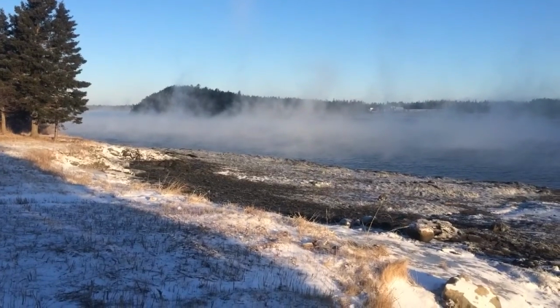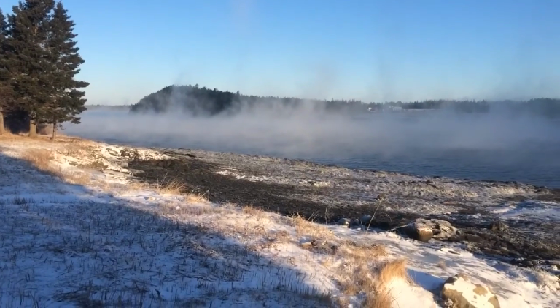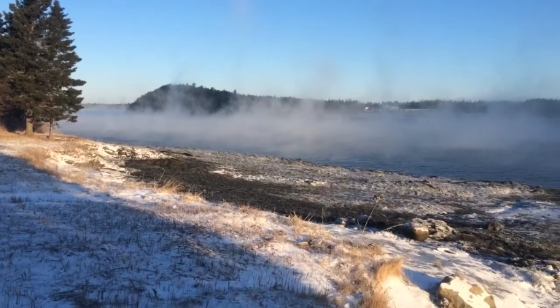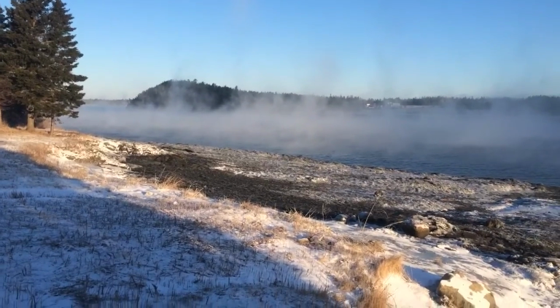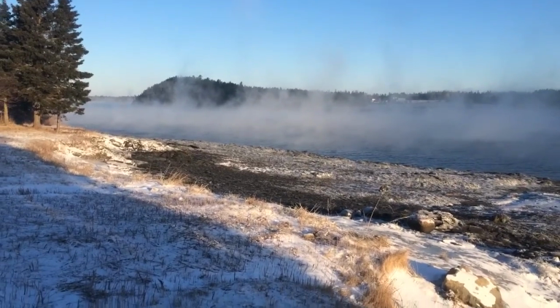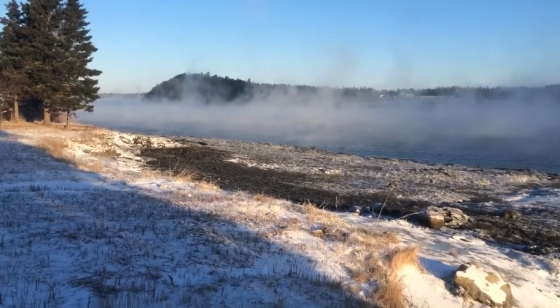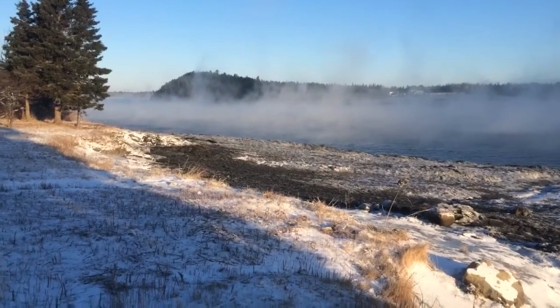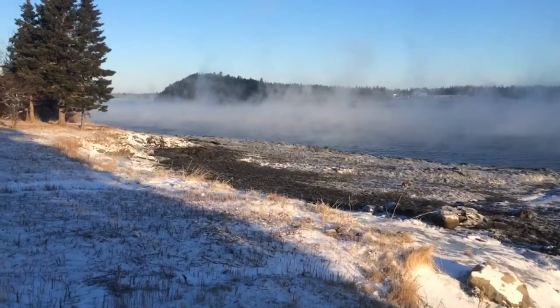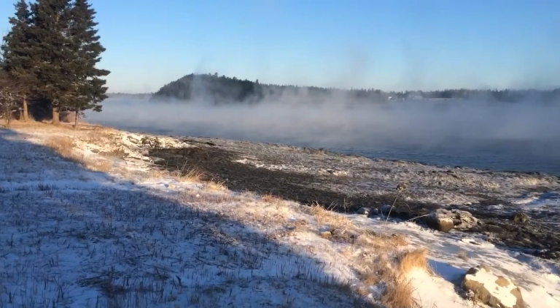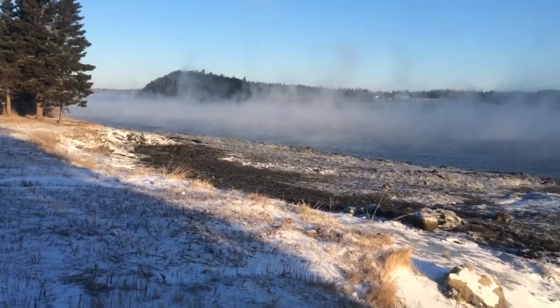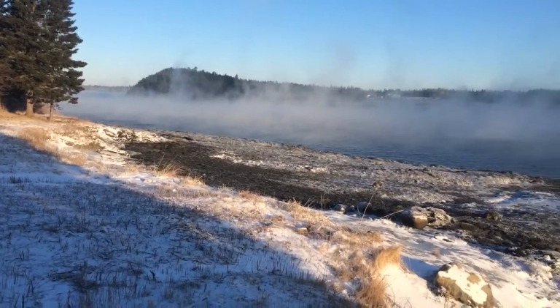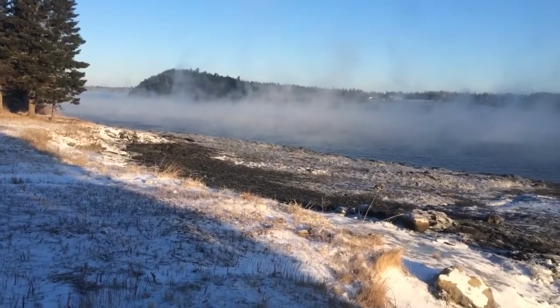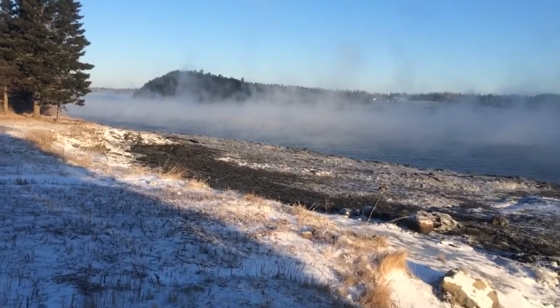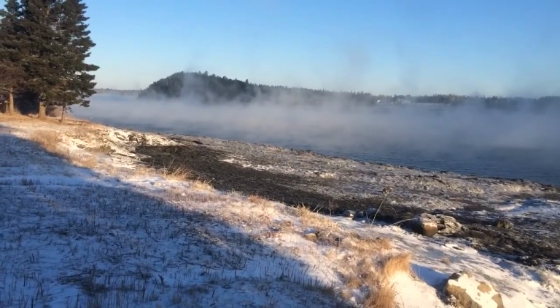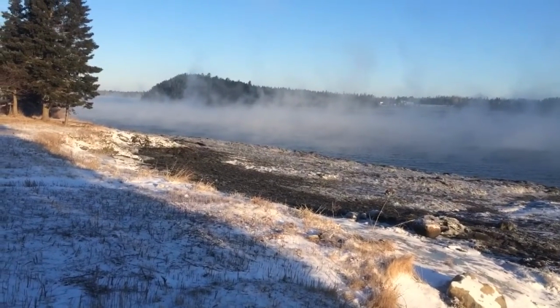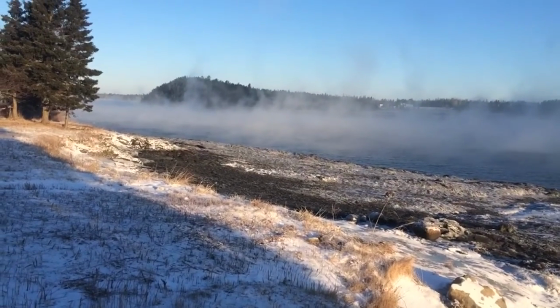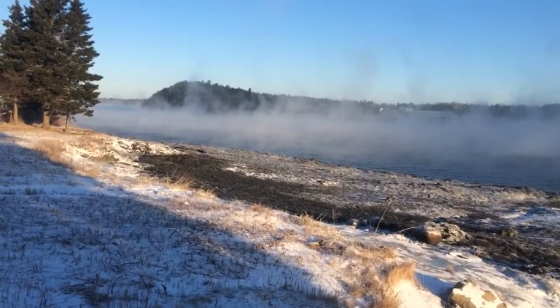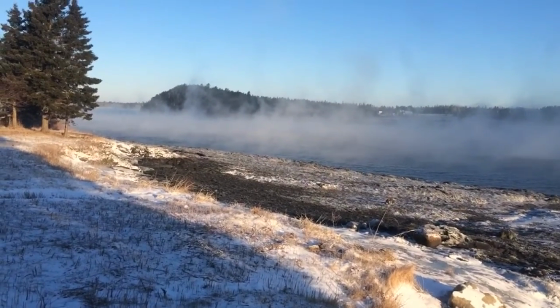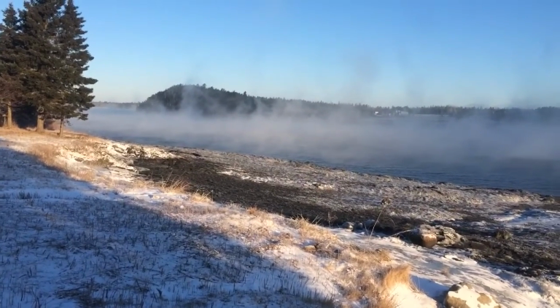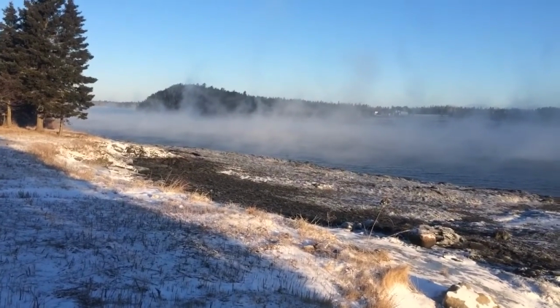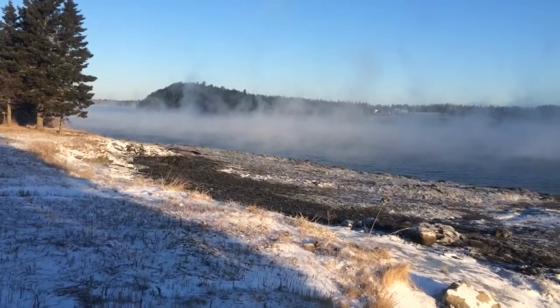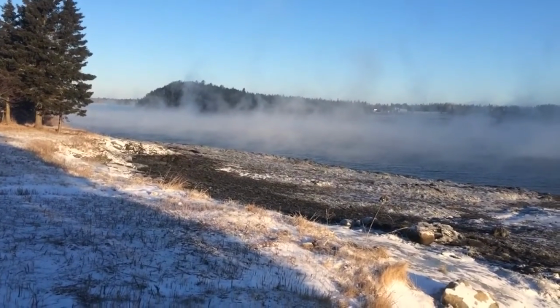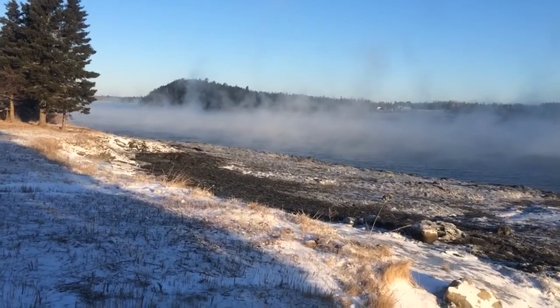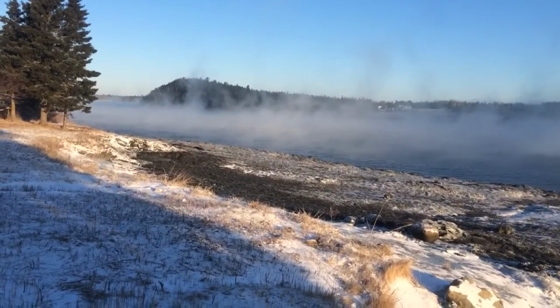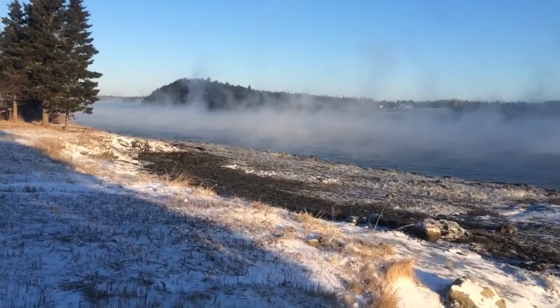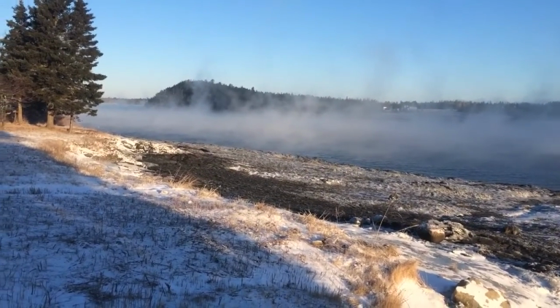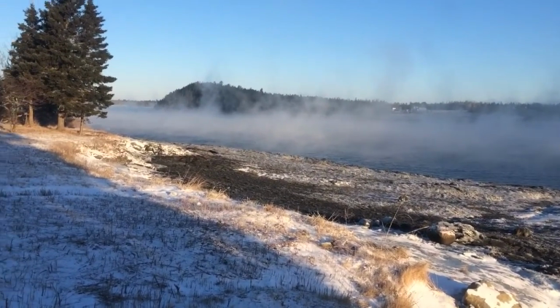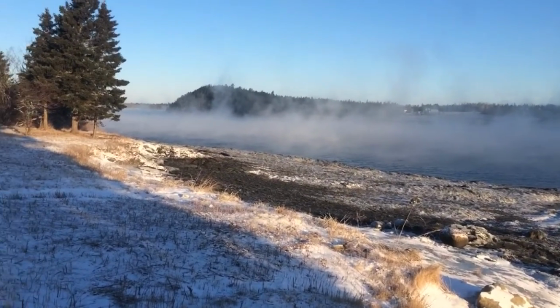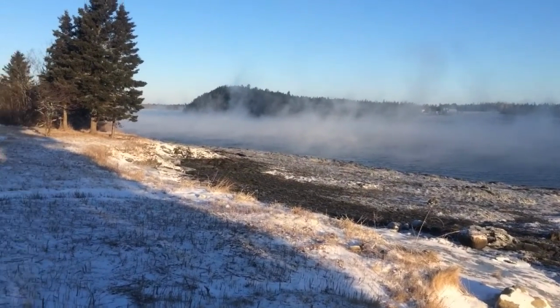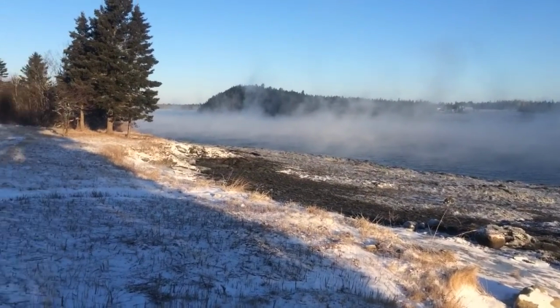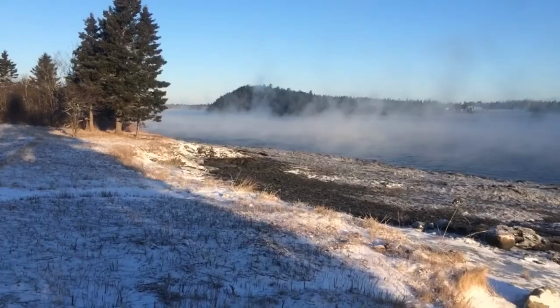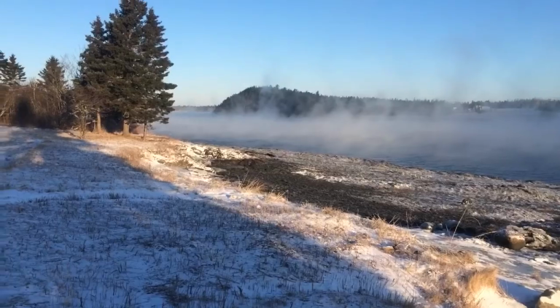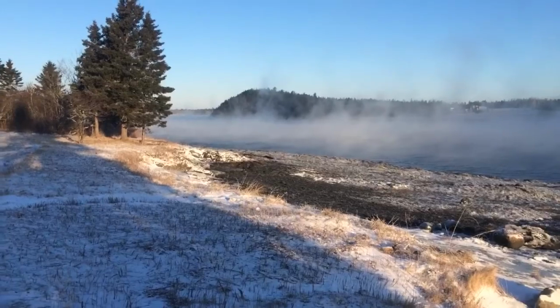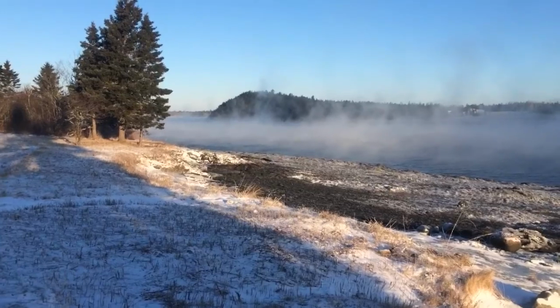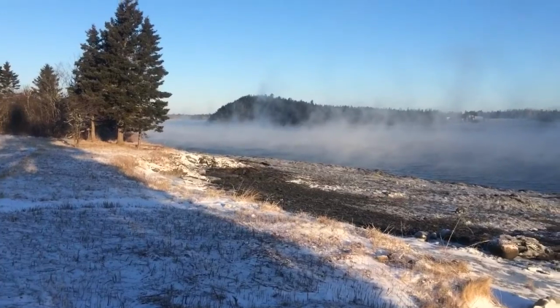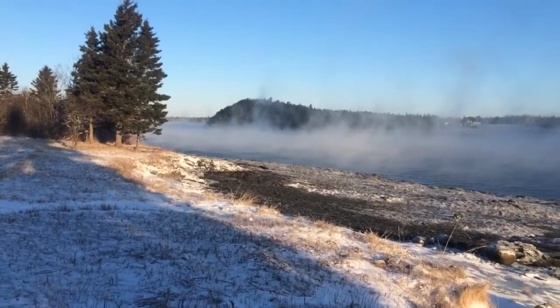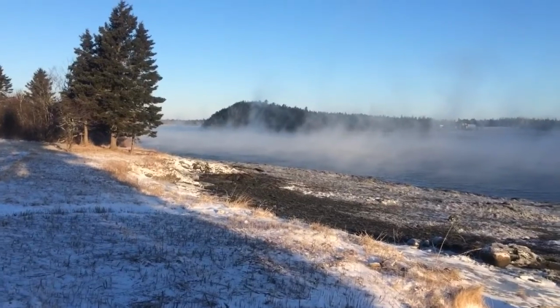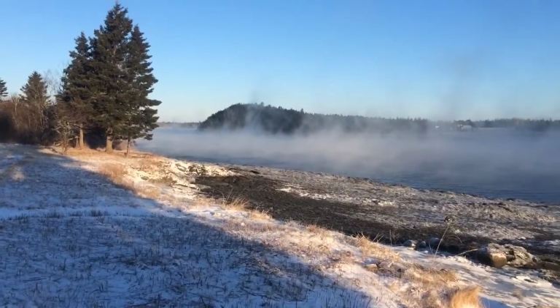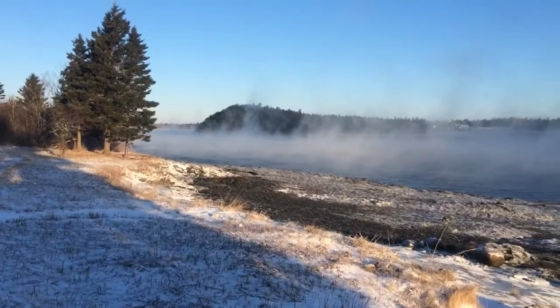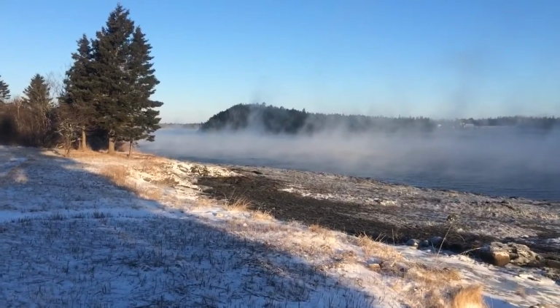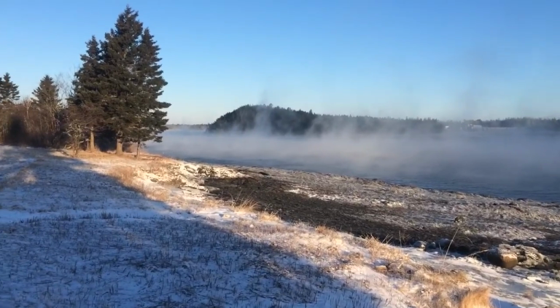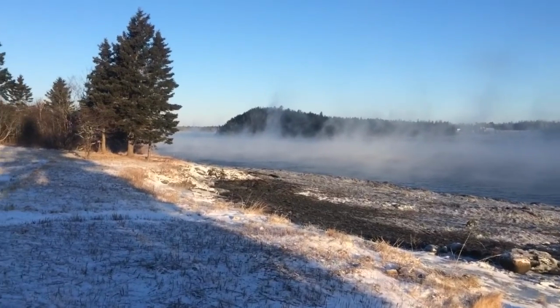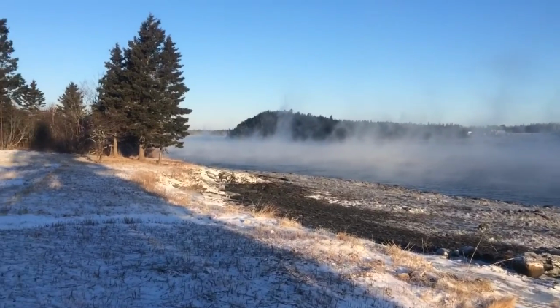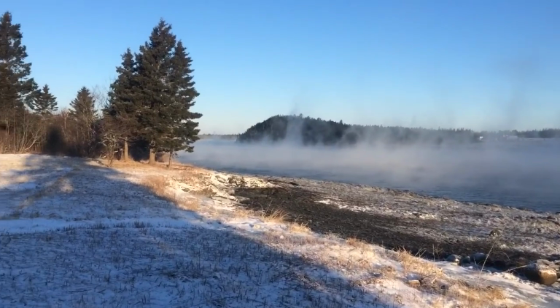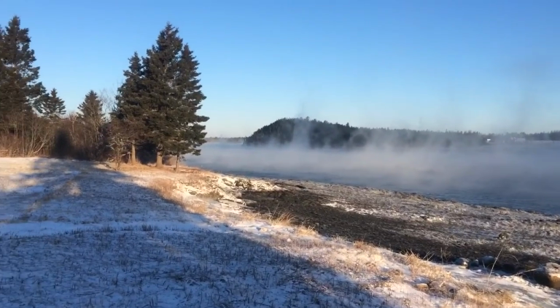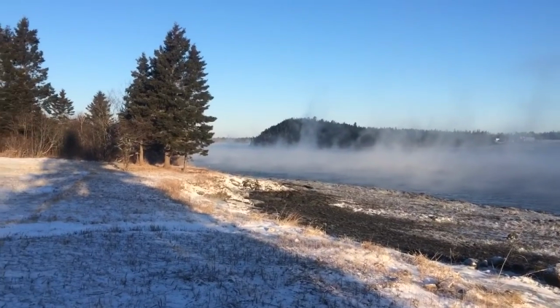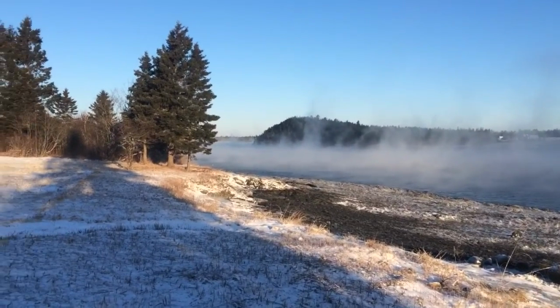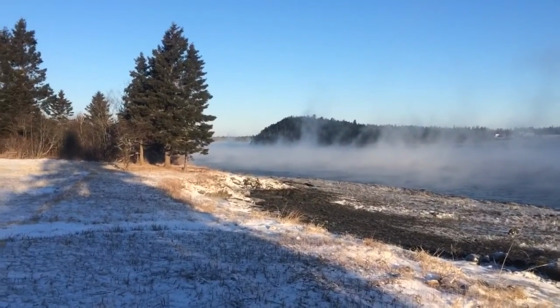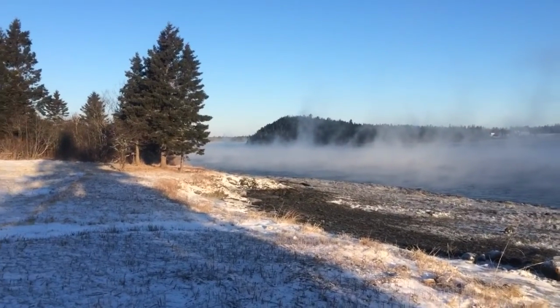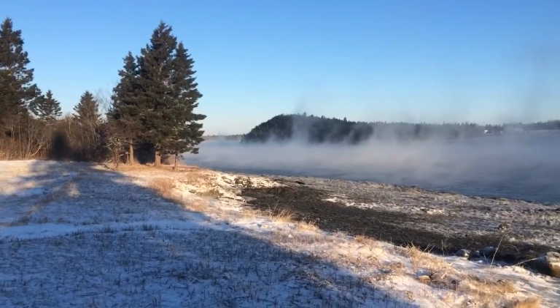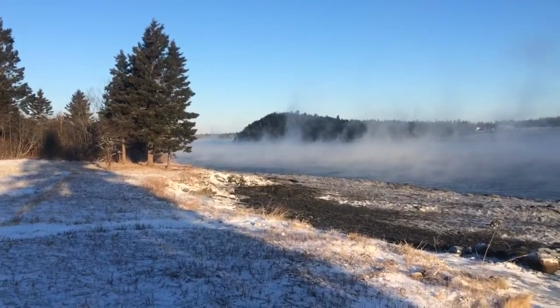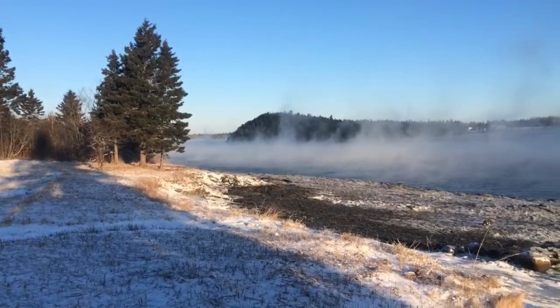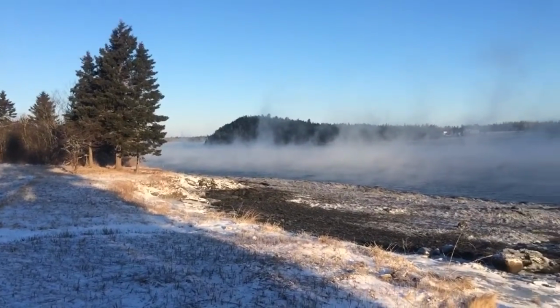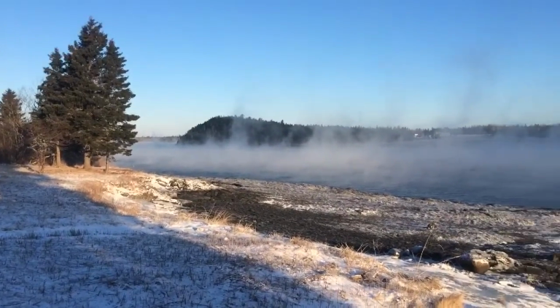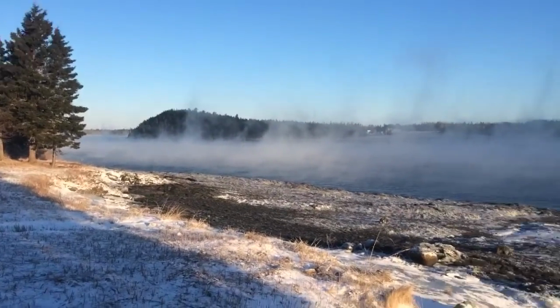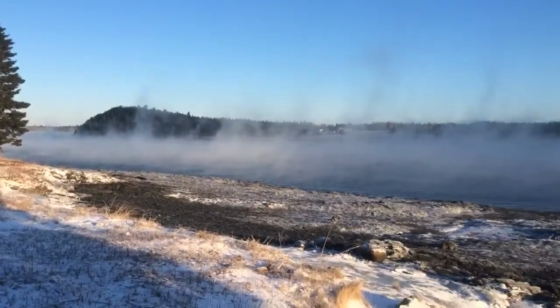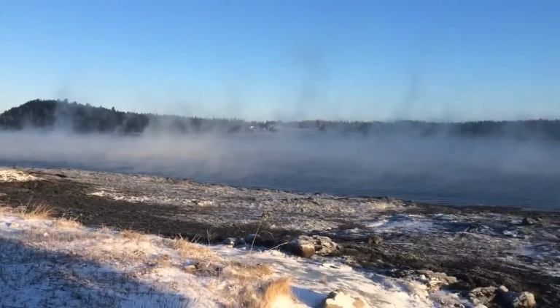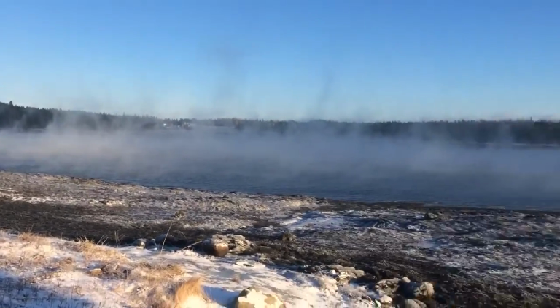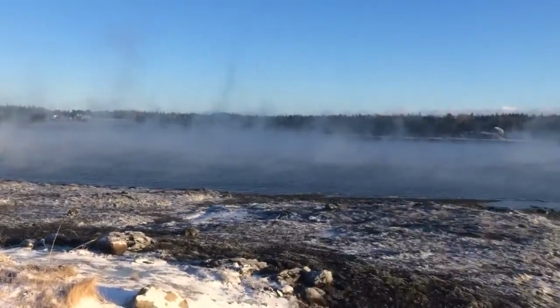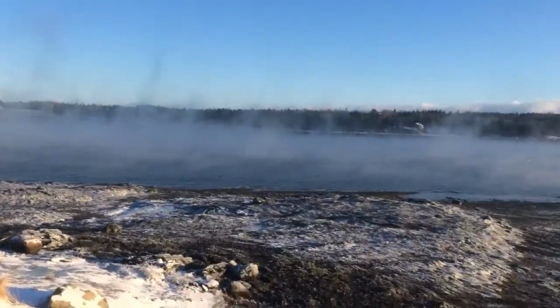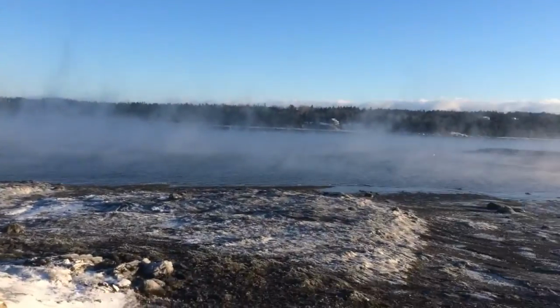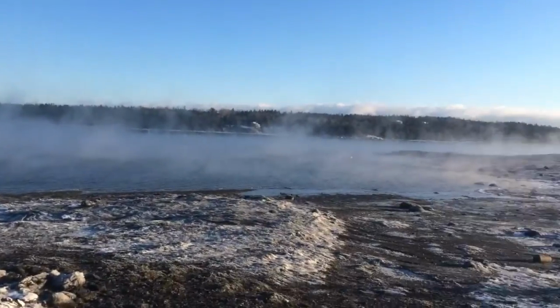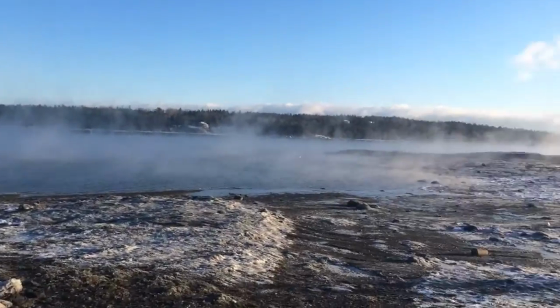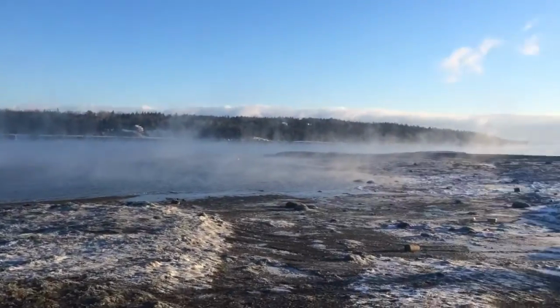Good morning, this is Tide Pool Tim. It's January 8th, it's 10 below zero here on Cobb's Cook Bay.